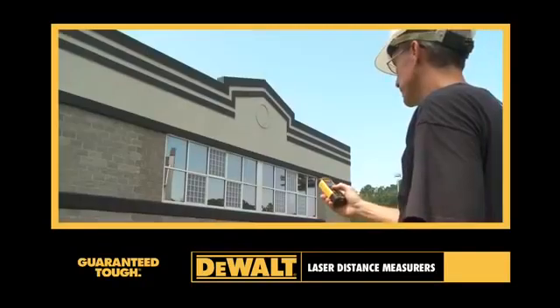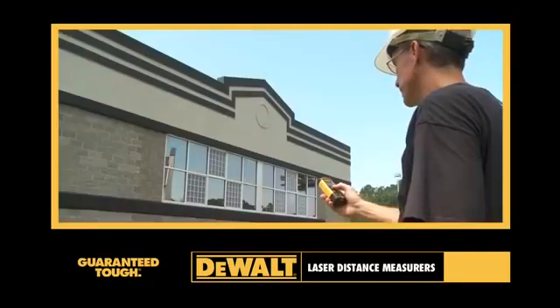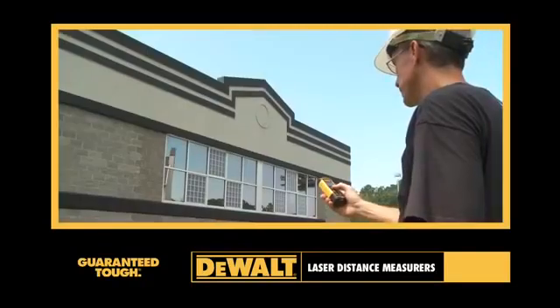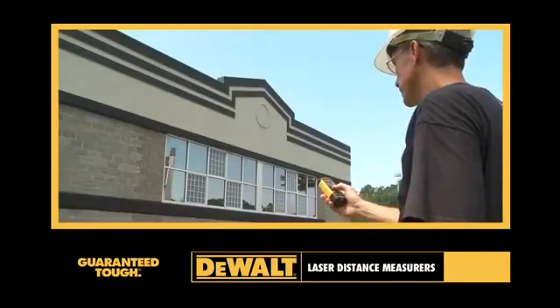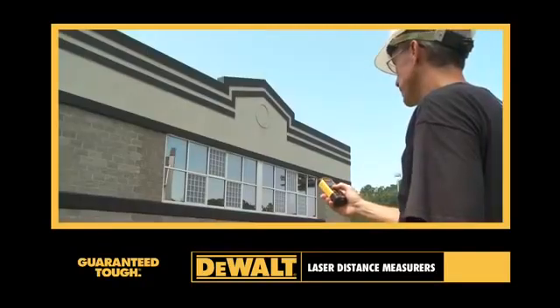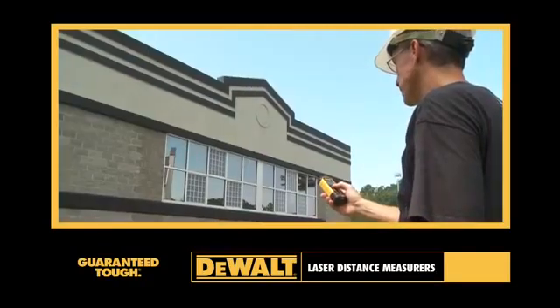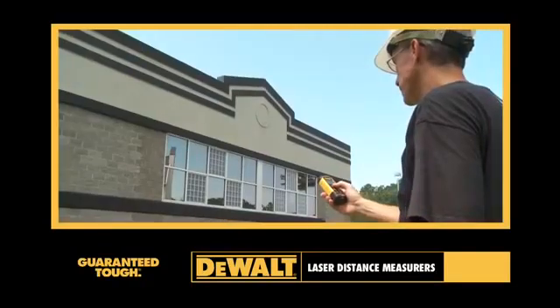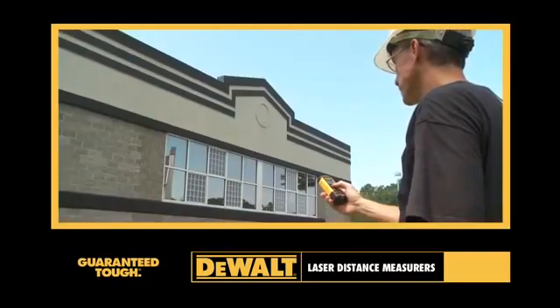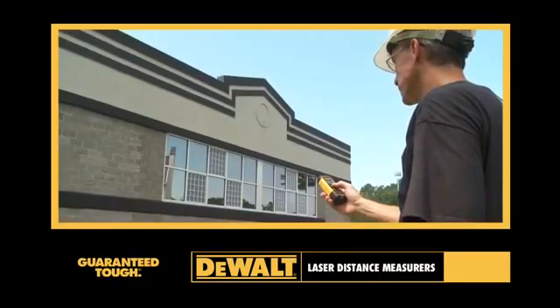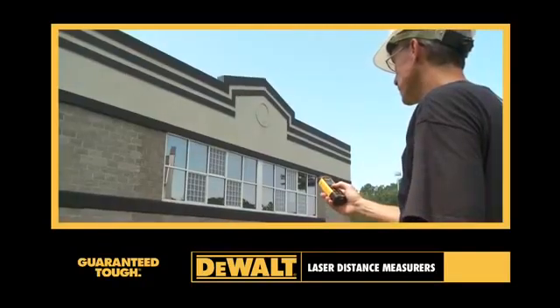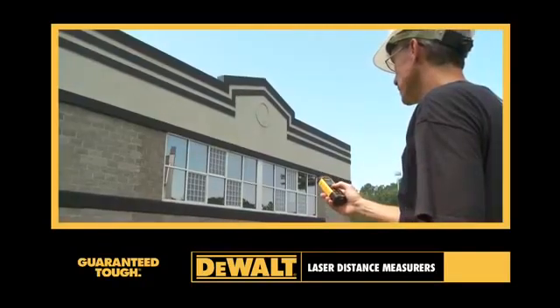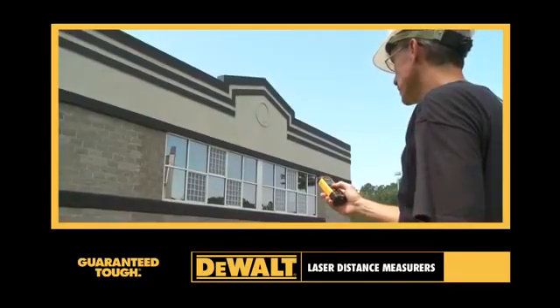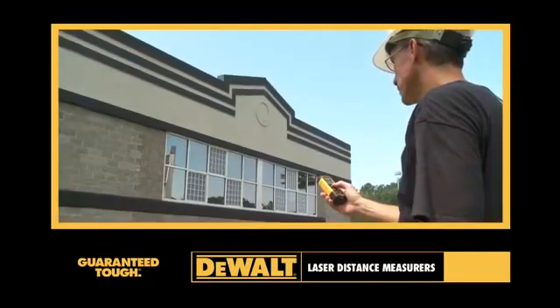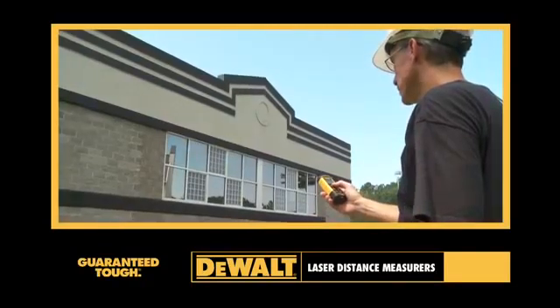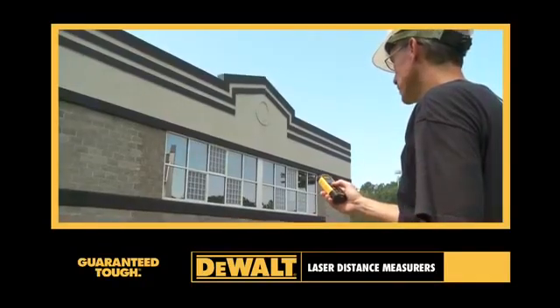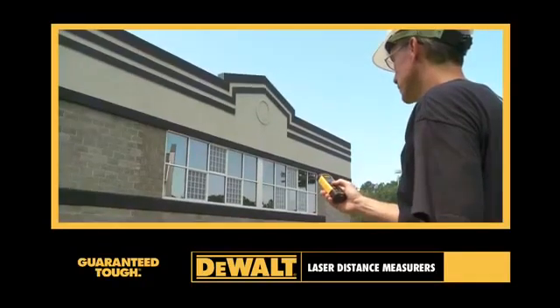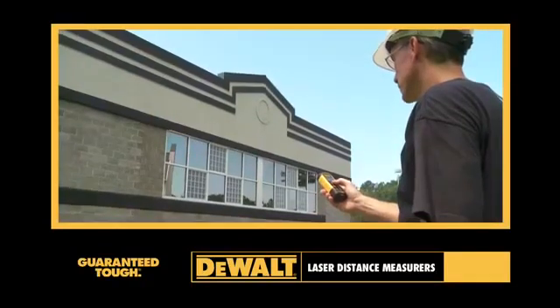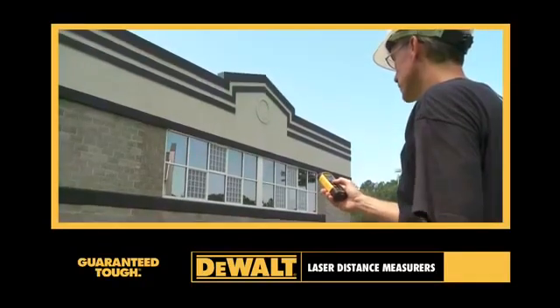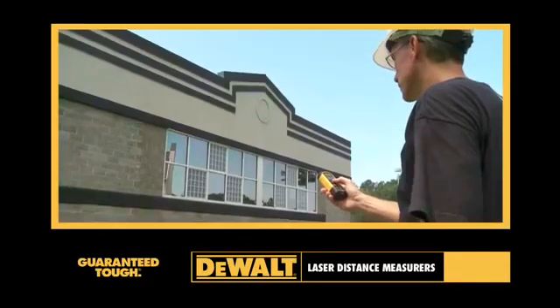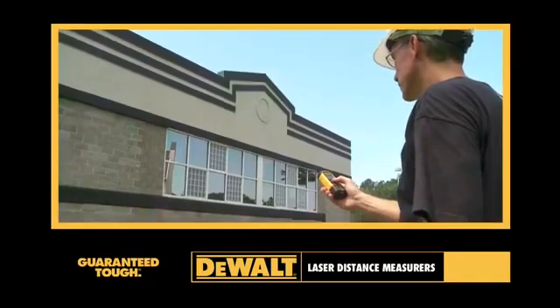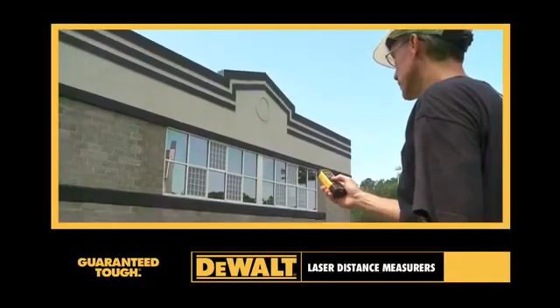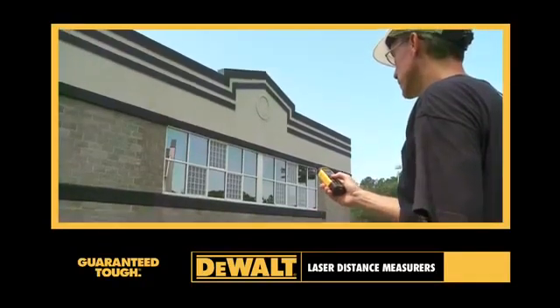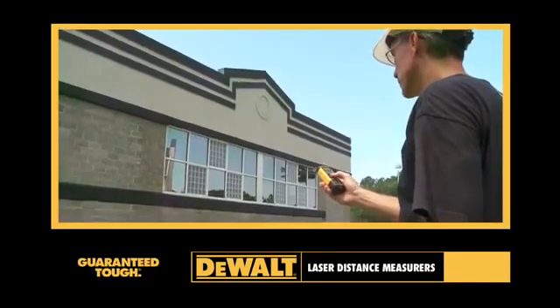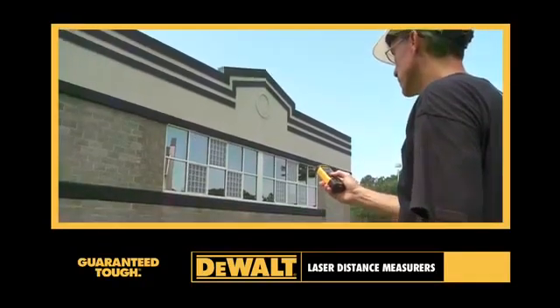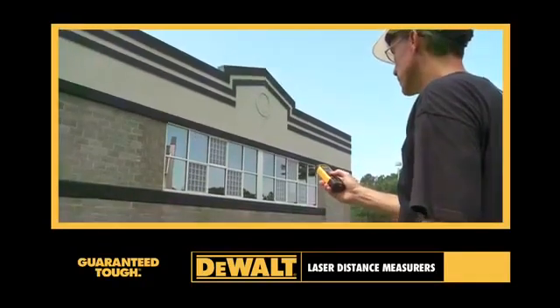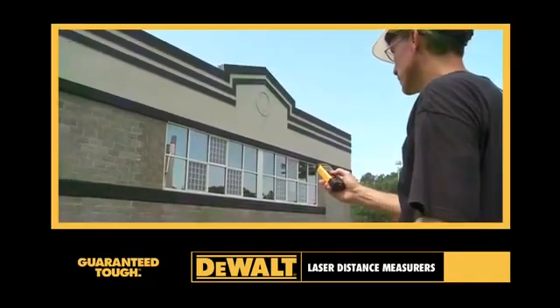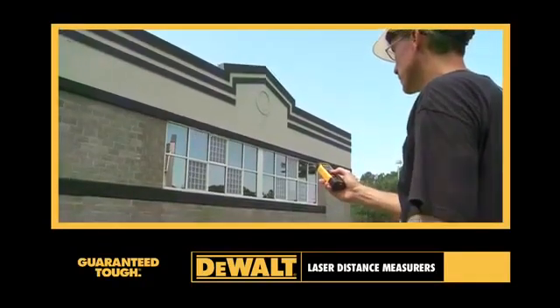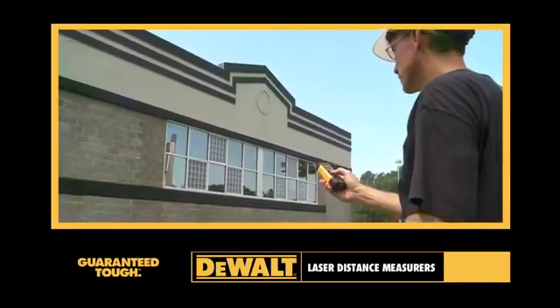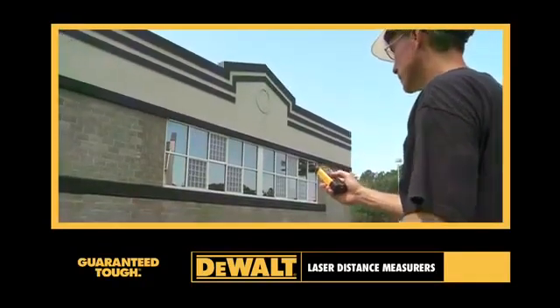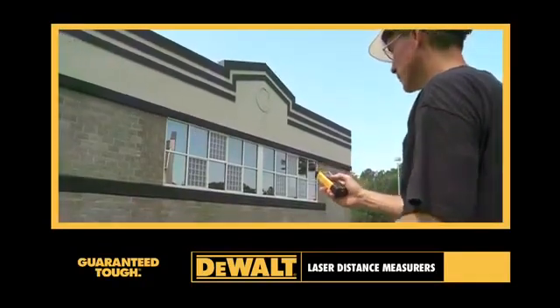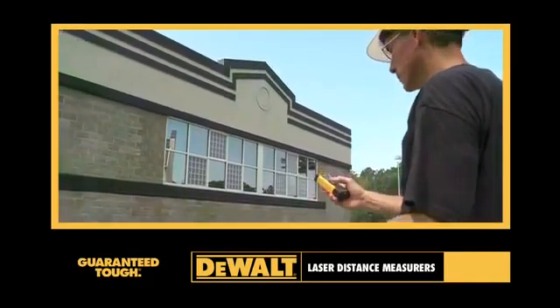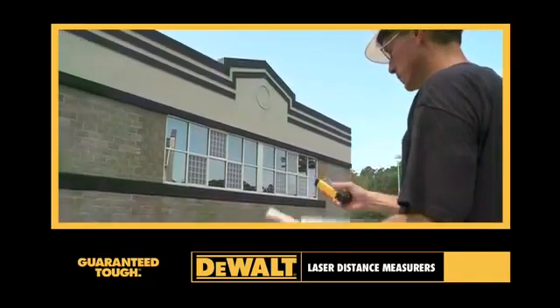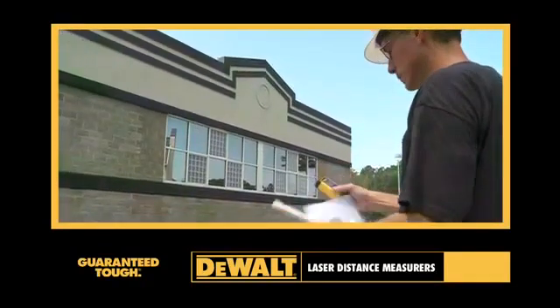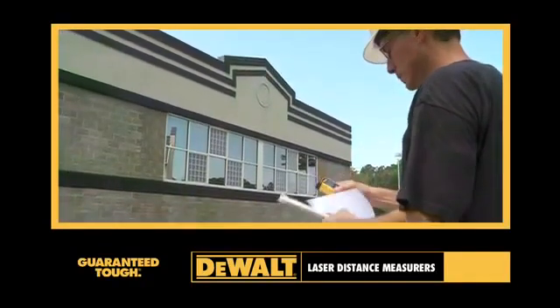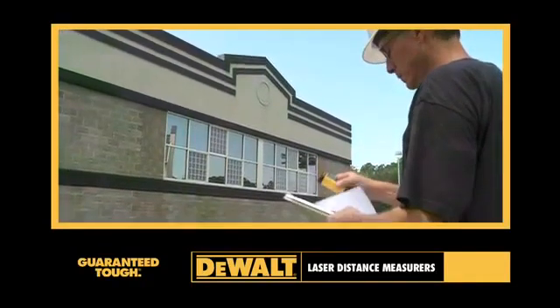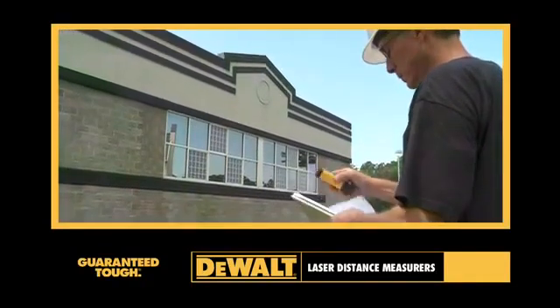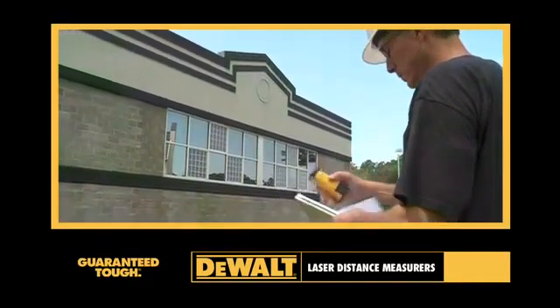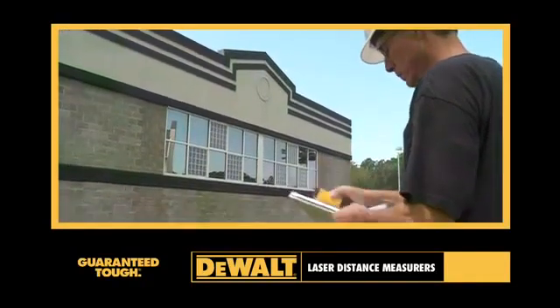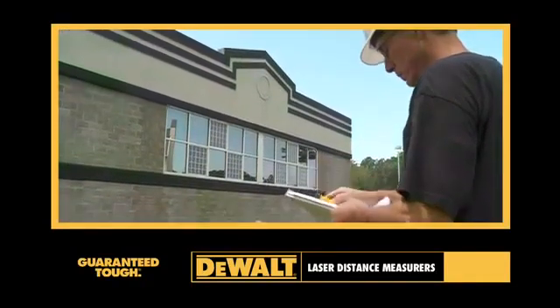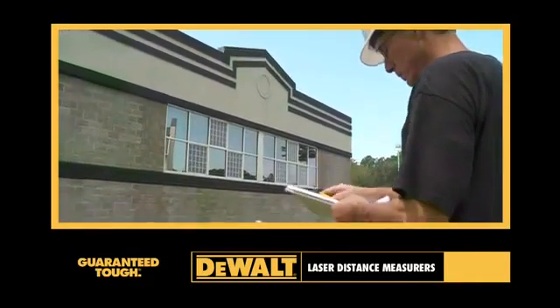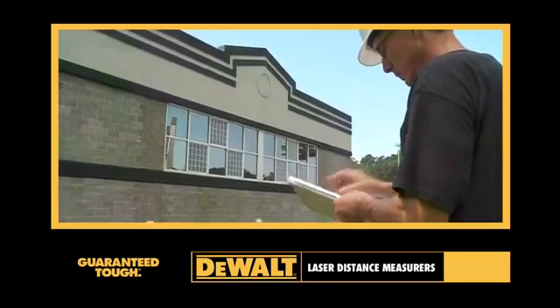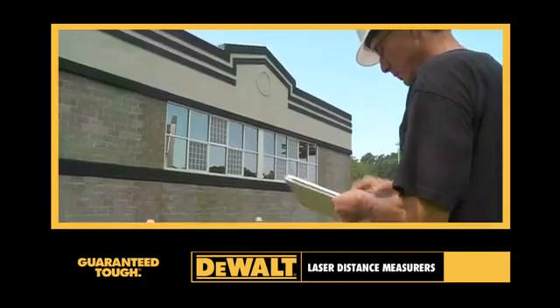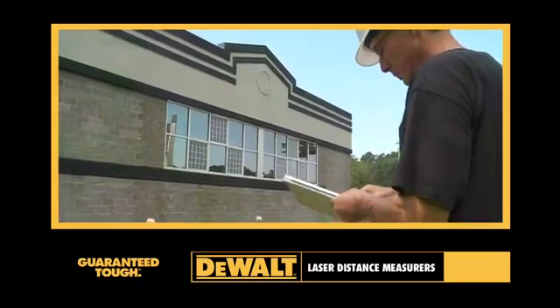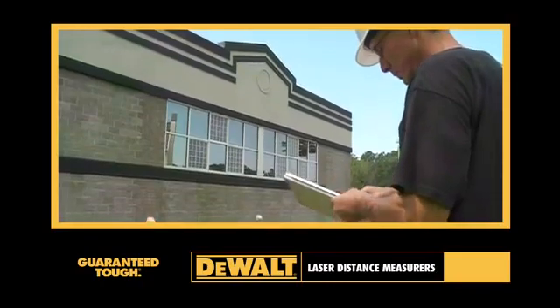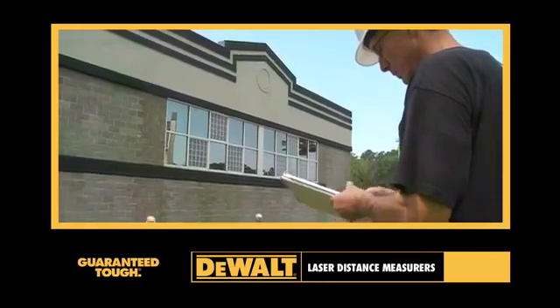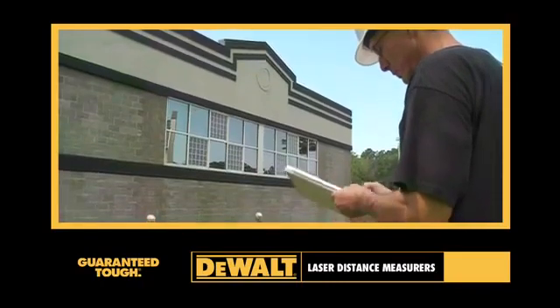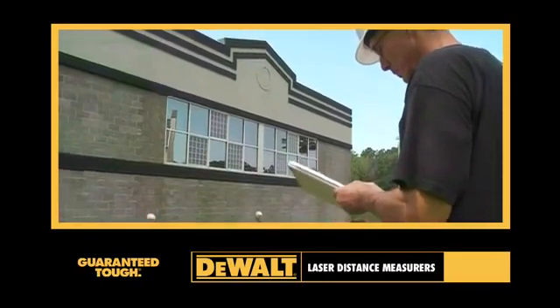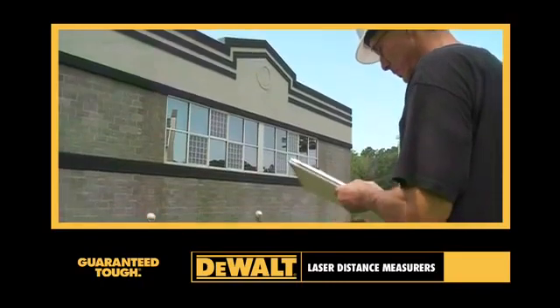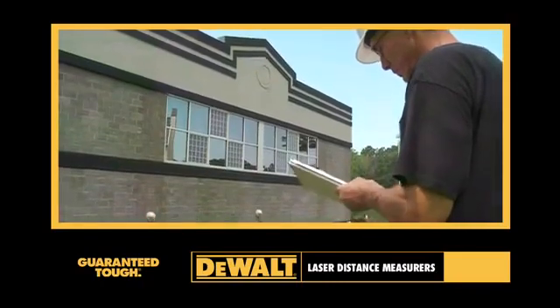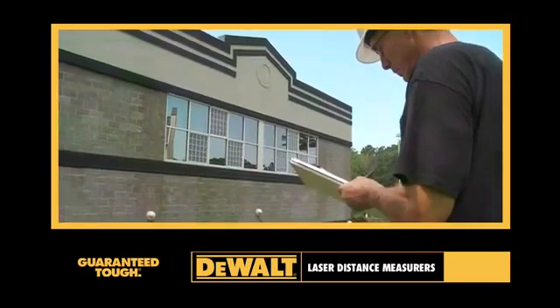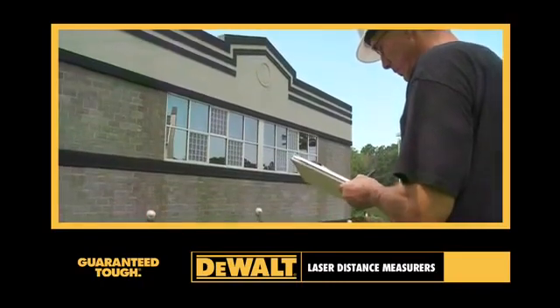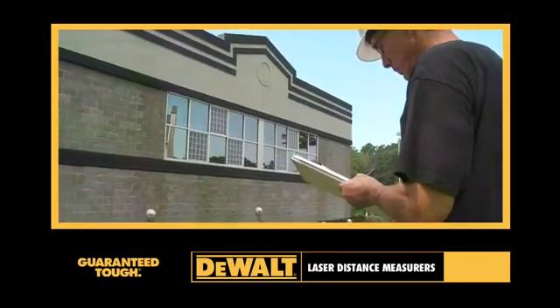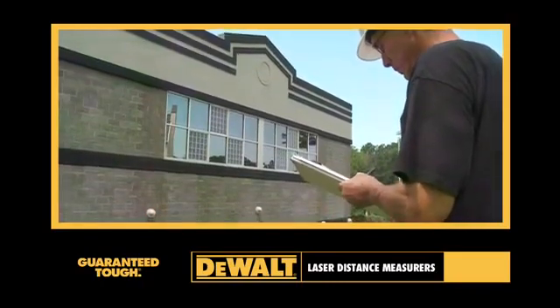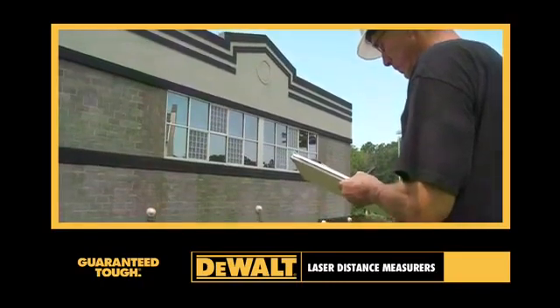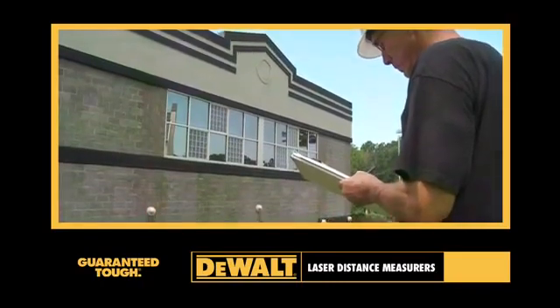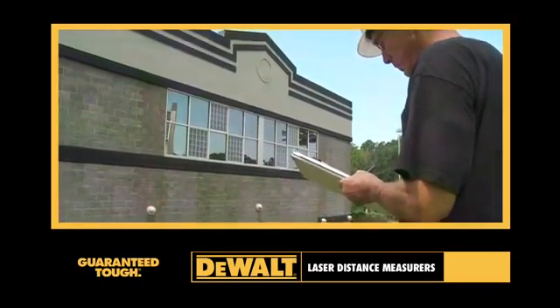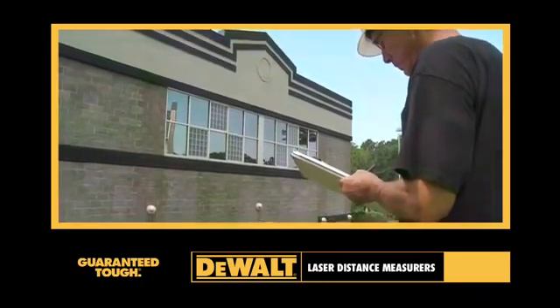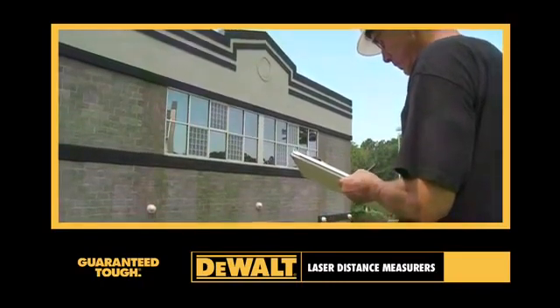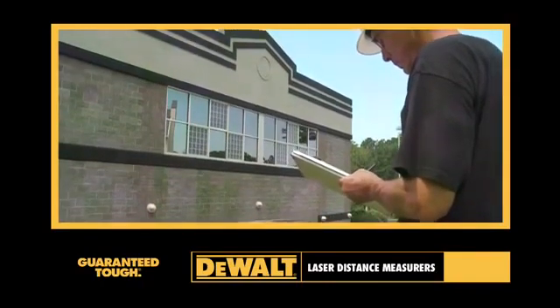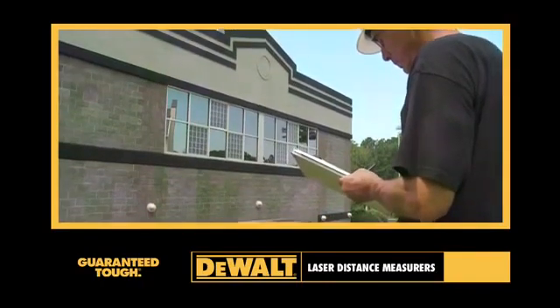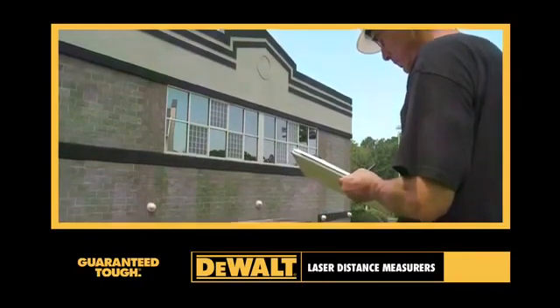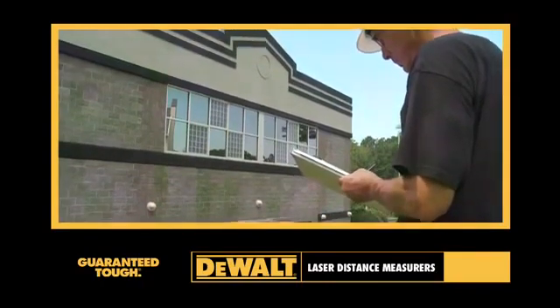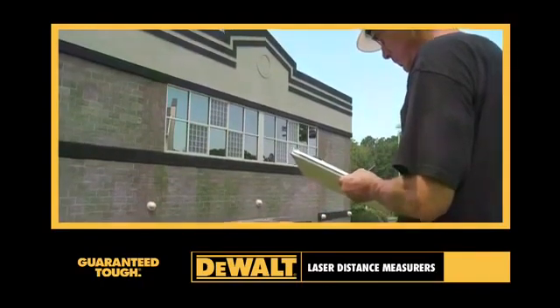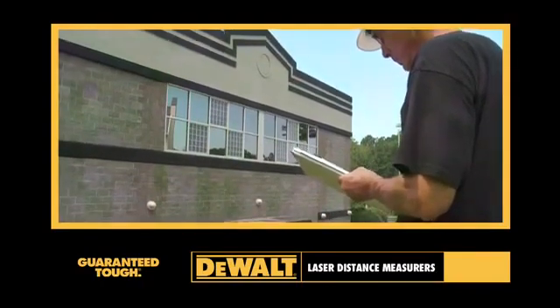DEWALT Laser Distance Measurers deliver precise measurements in a product built with the durability that has become expected of DEWALT.